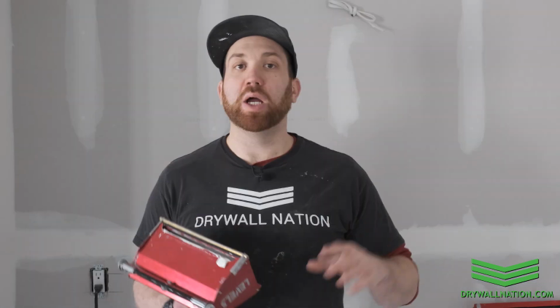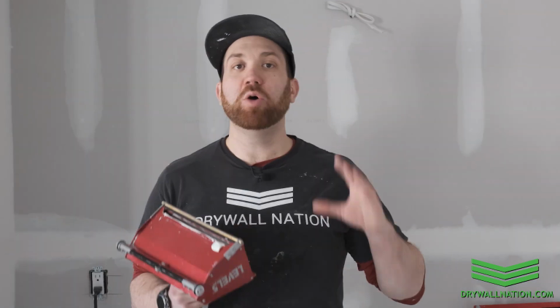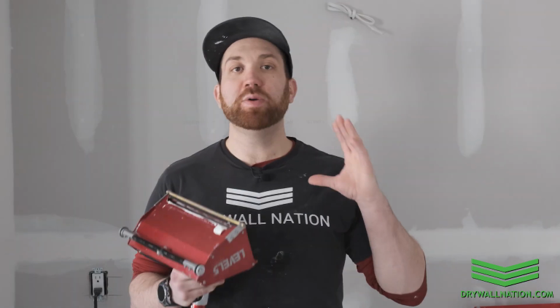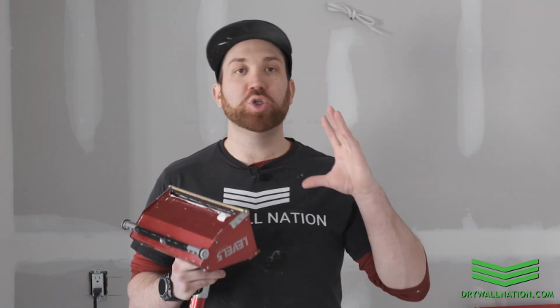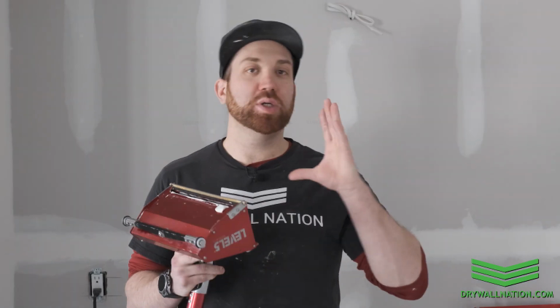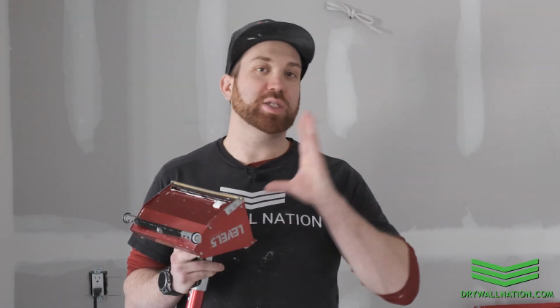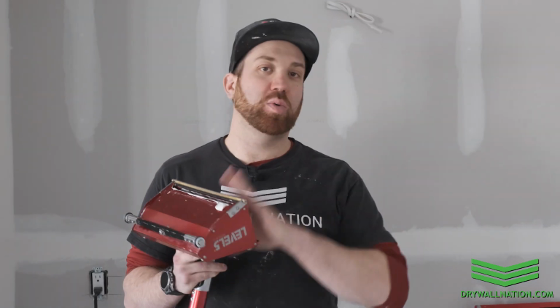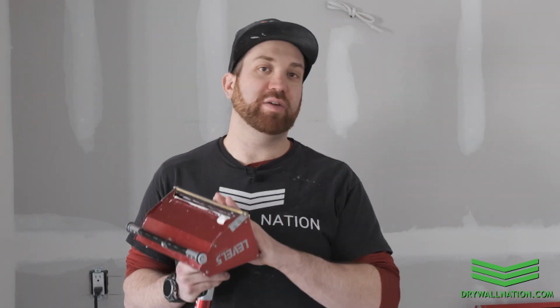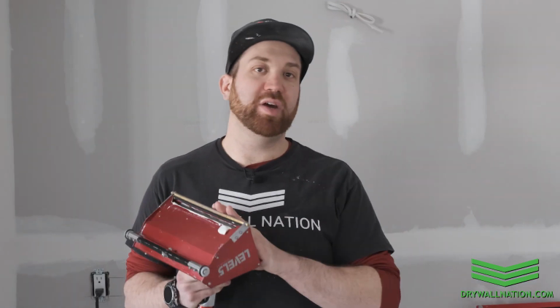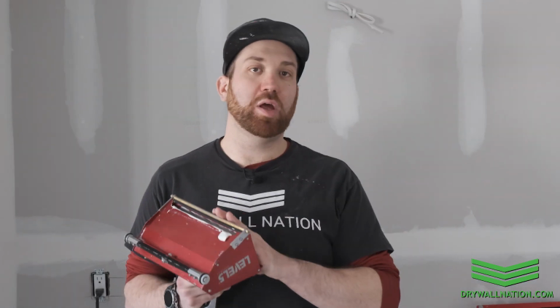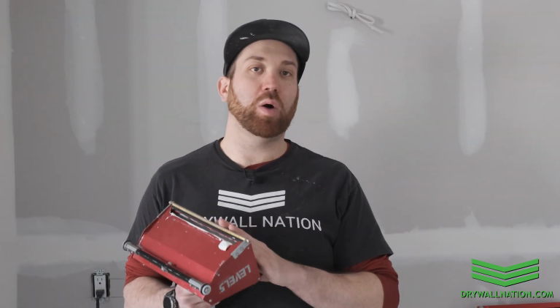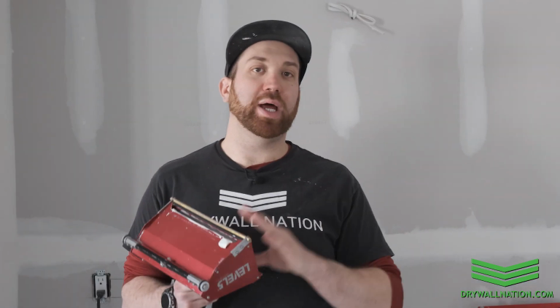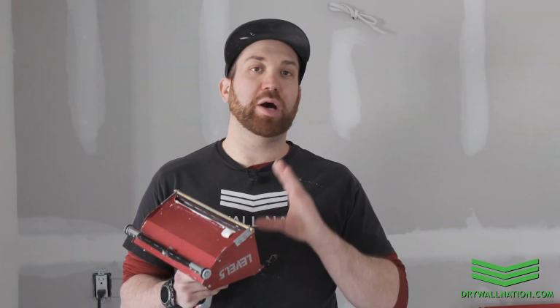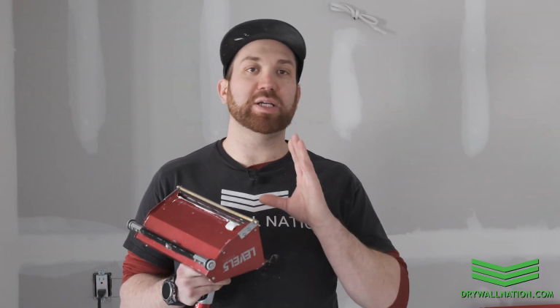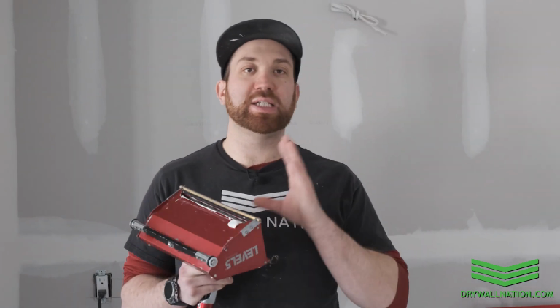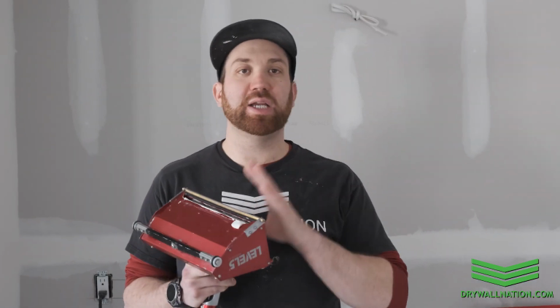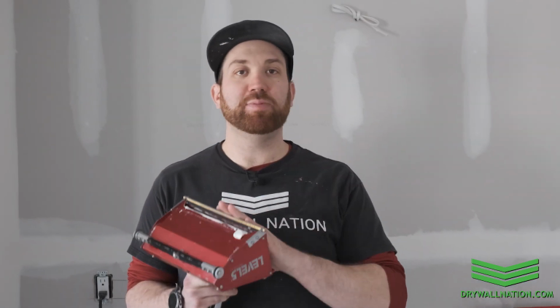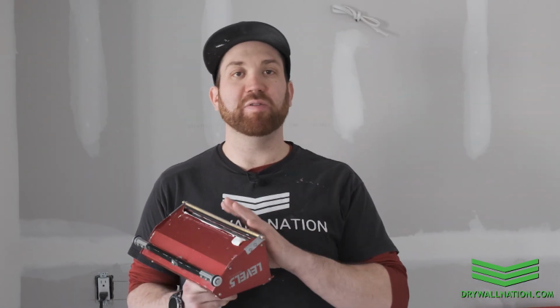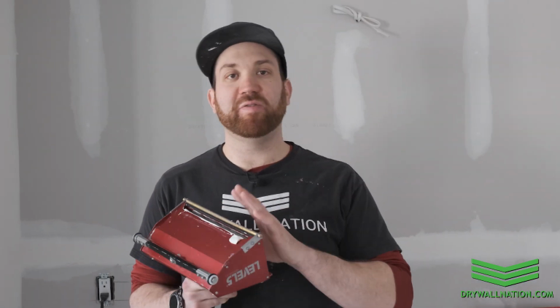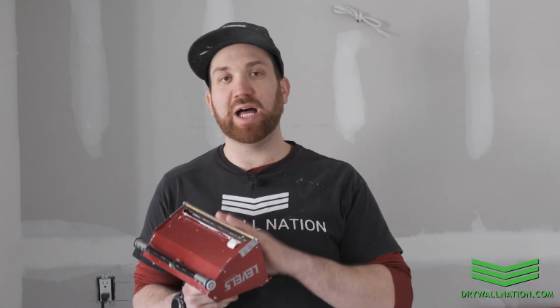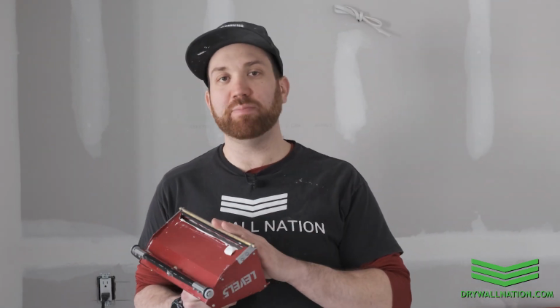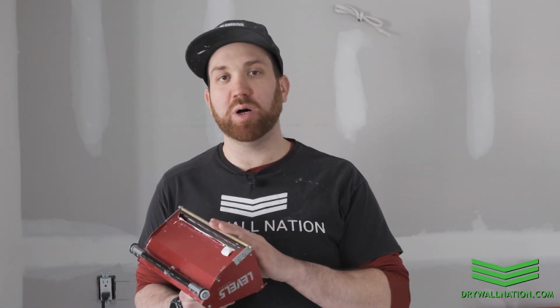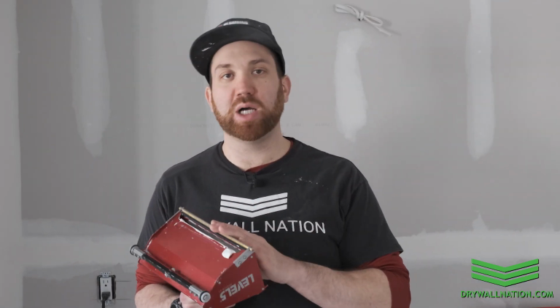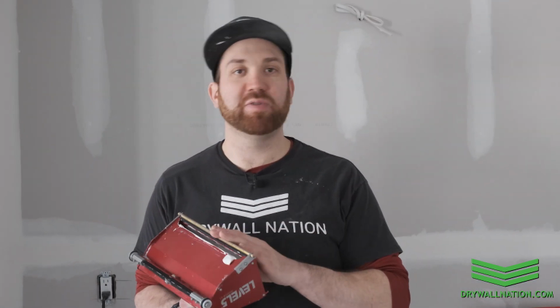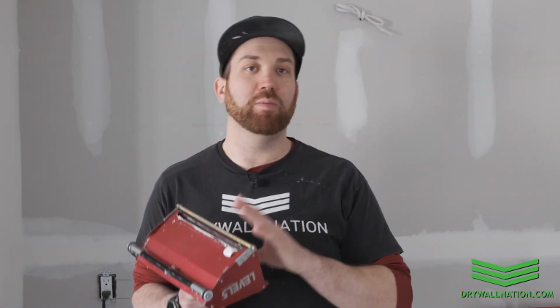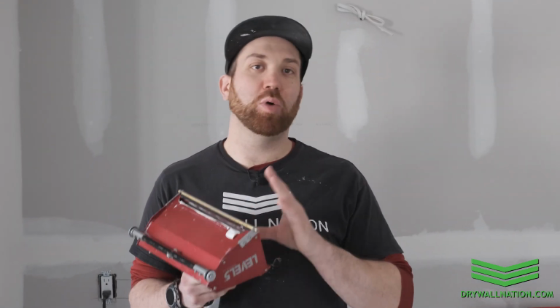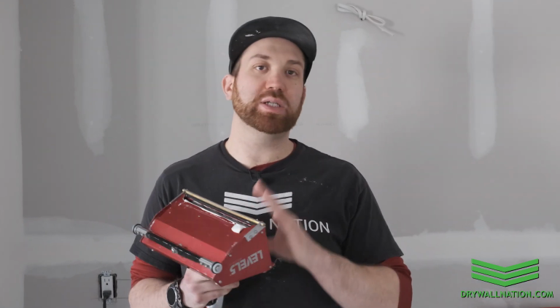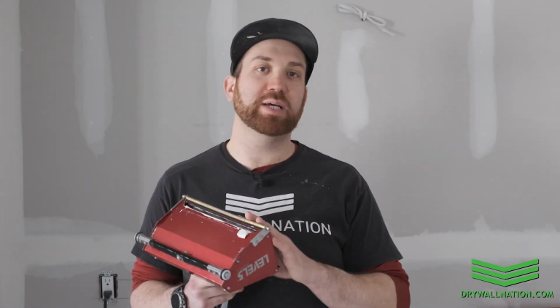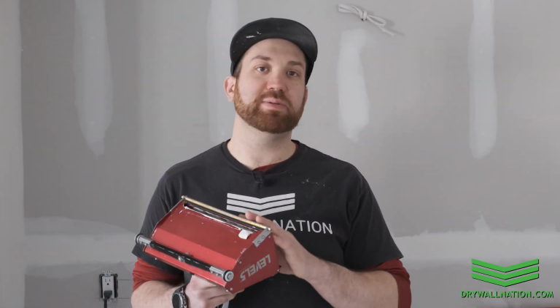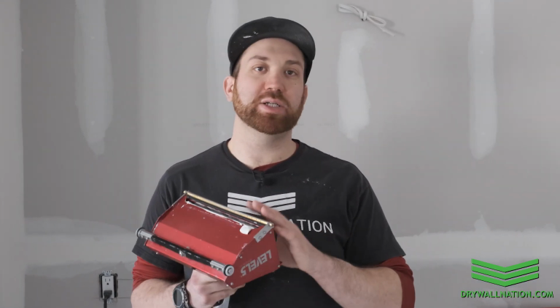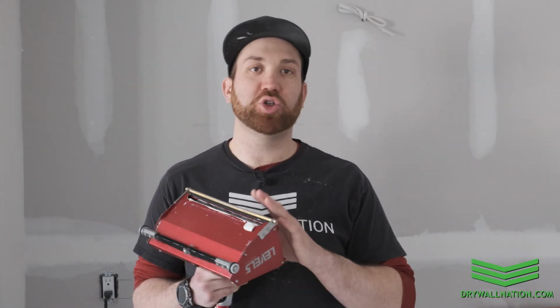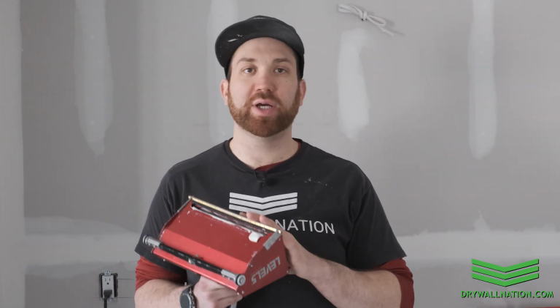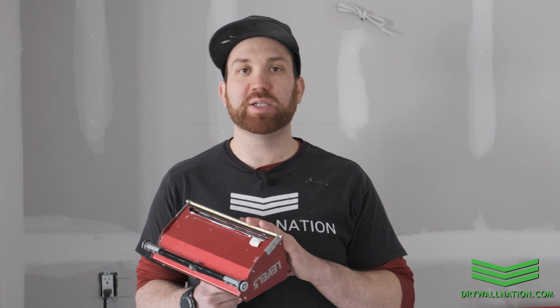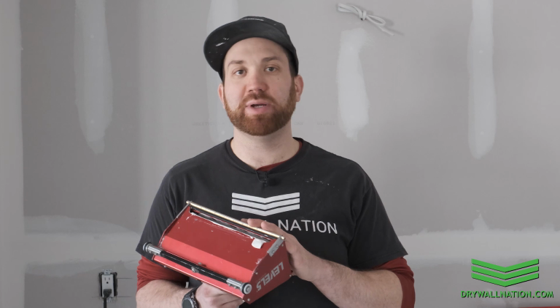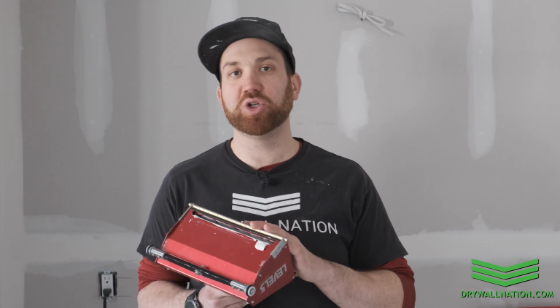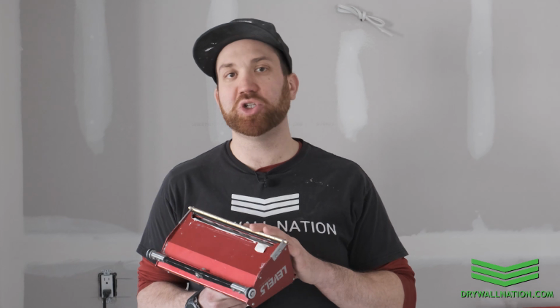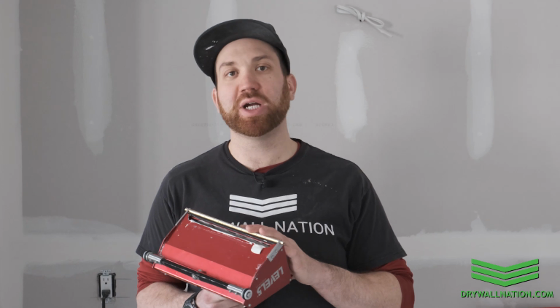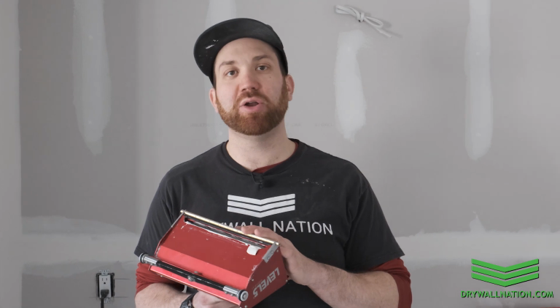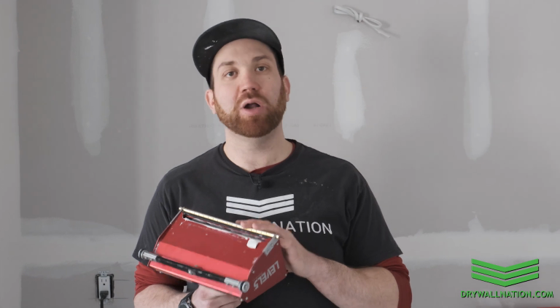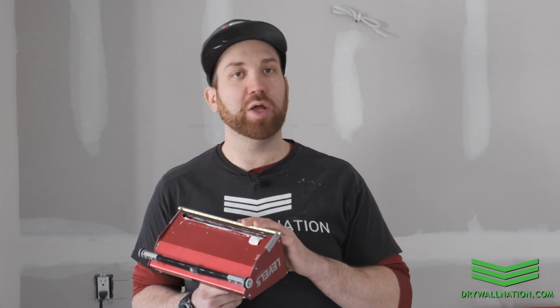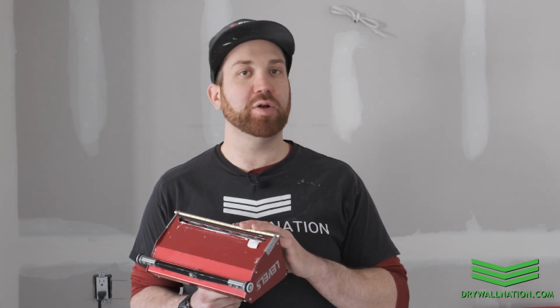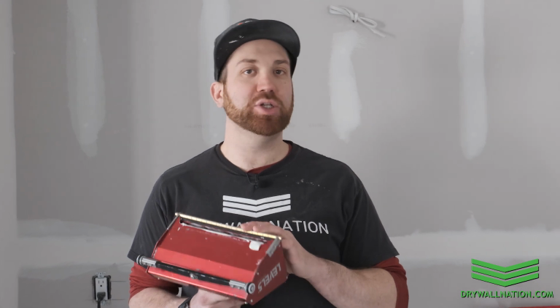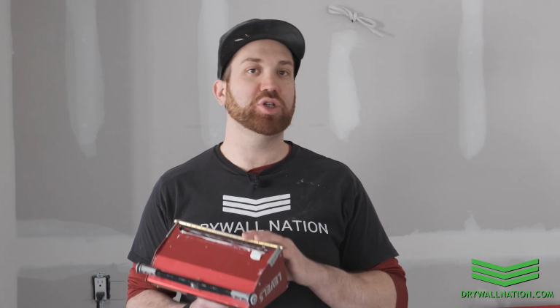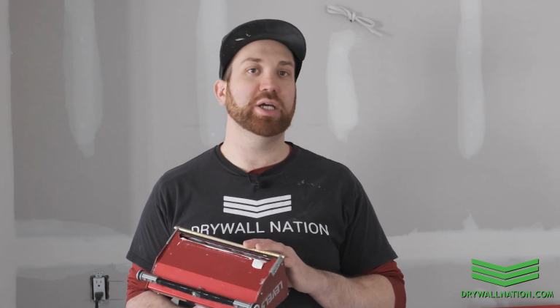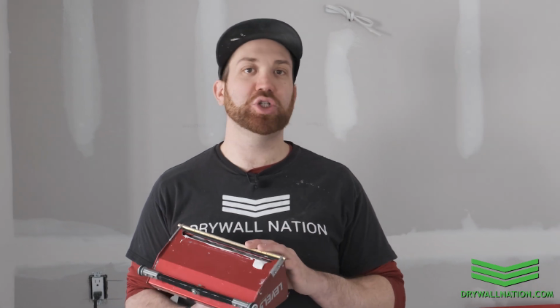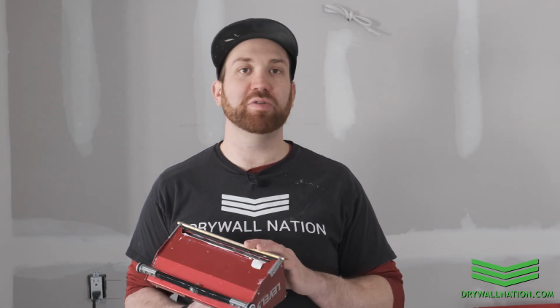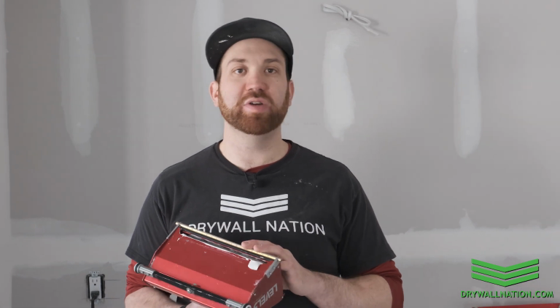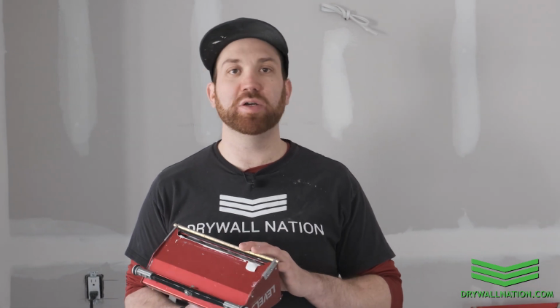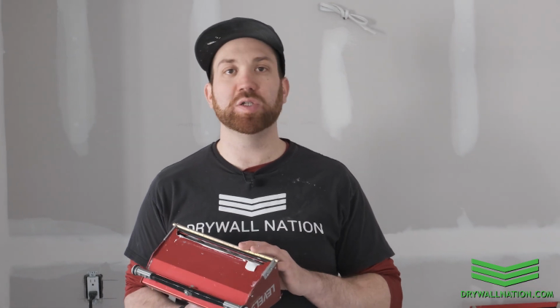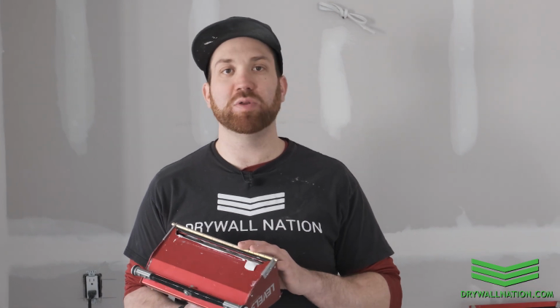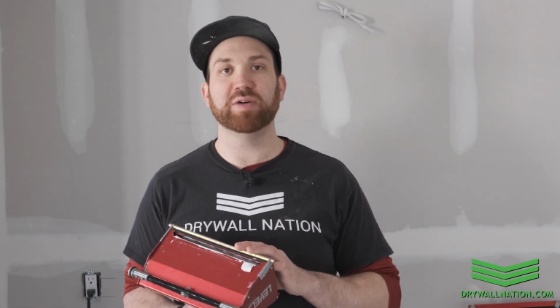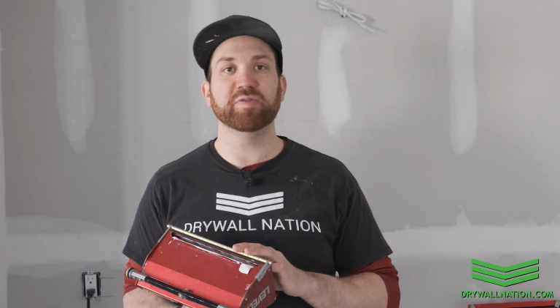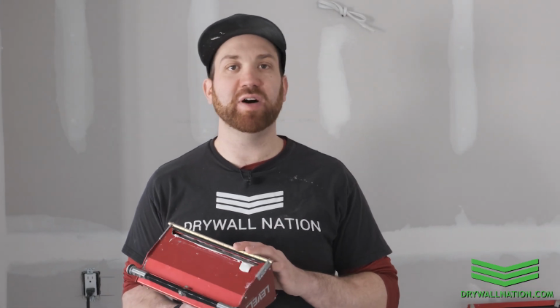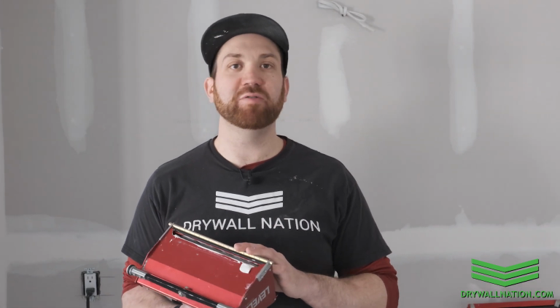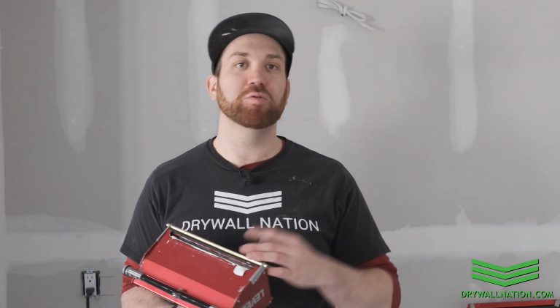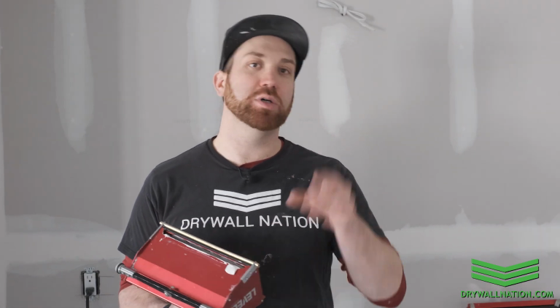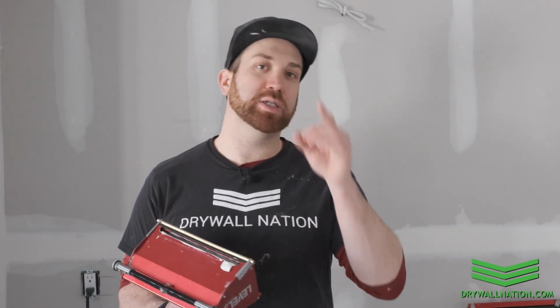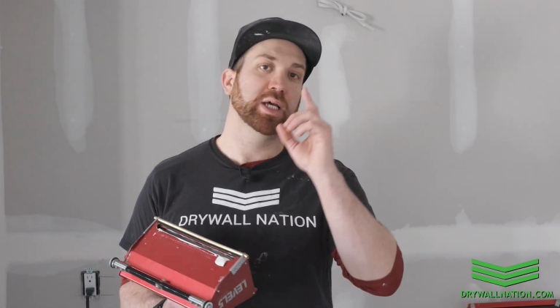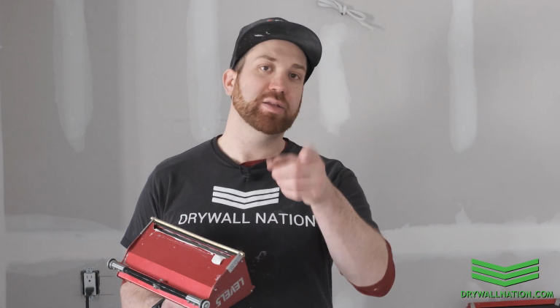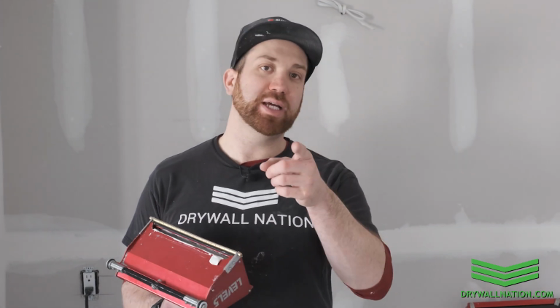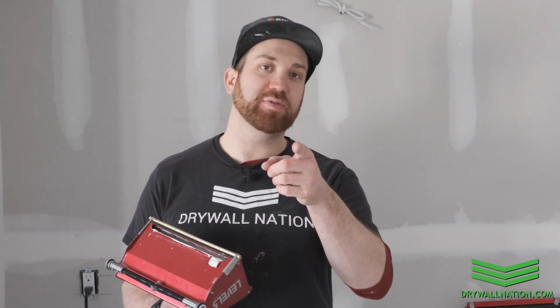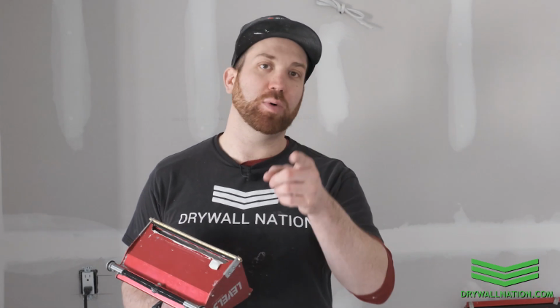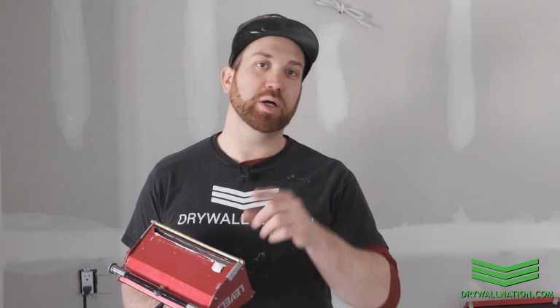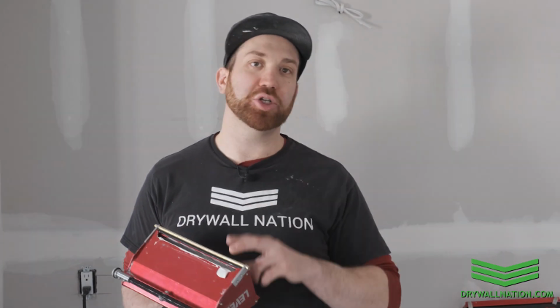I hope you enjoyed this quick video on how to set up your flat box. For more tips and tricks, make sure to check out our other educational videos with Level 5 Tools. Thanks for watching.